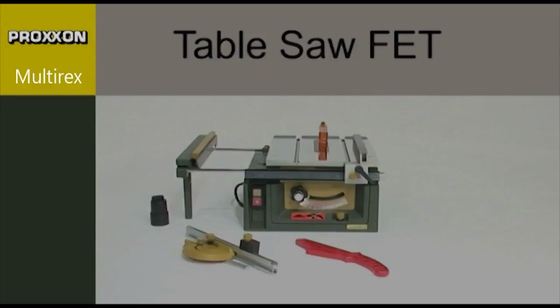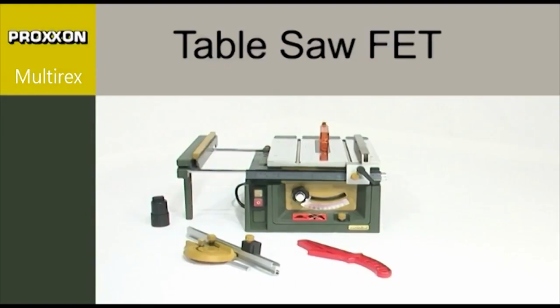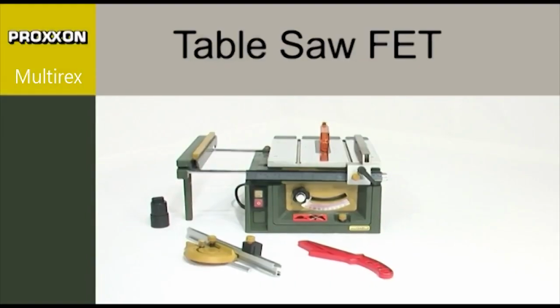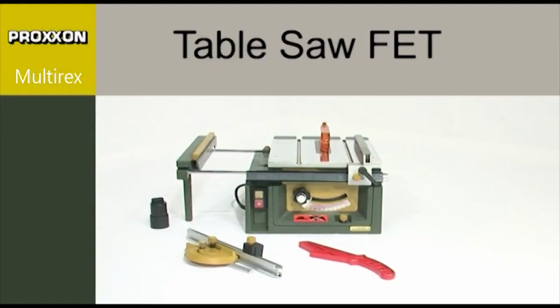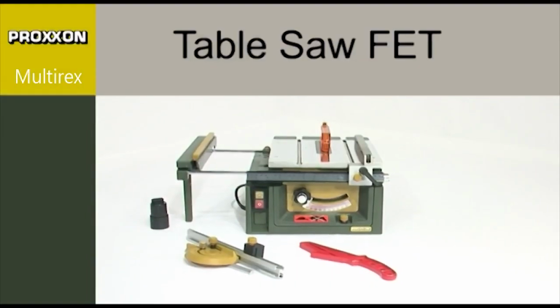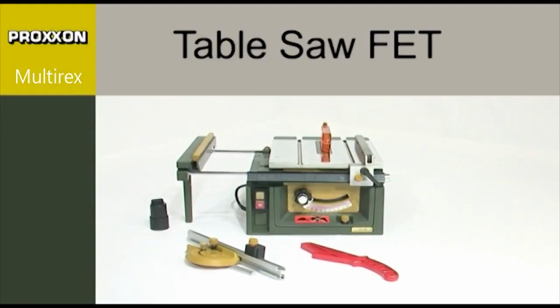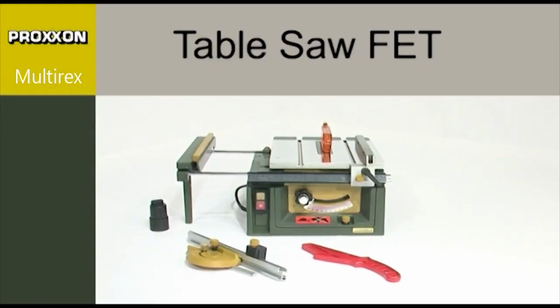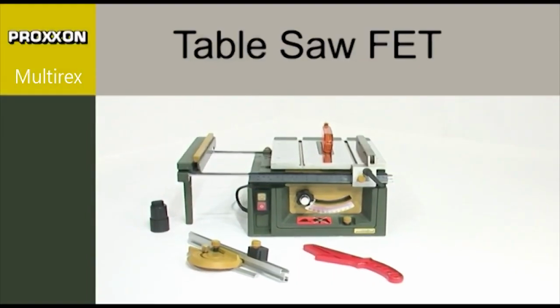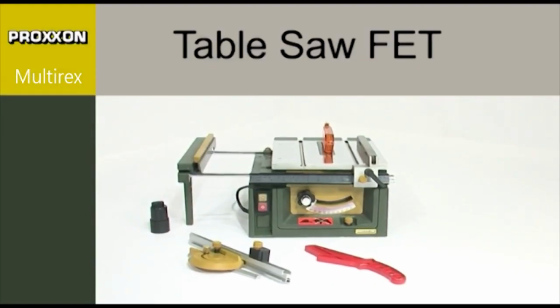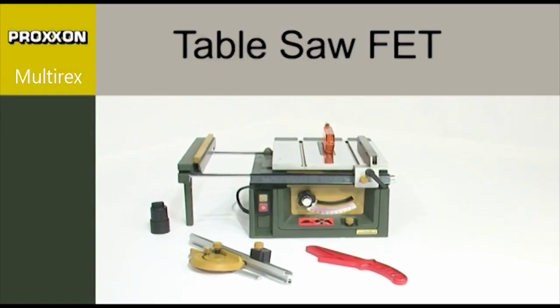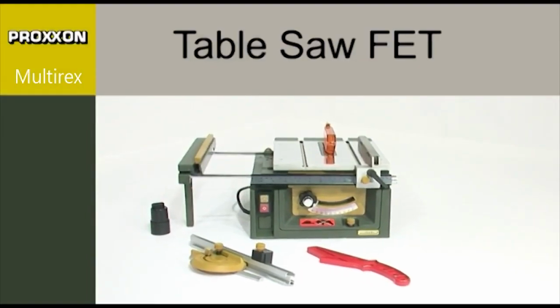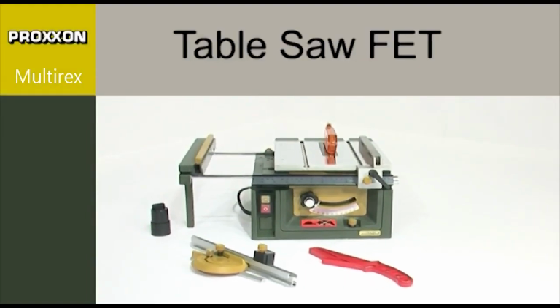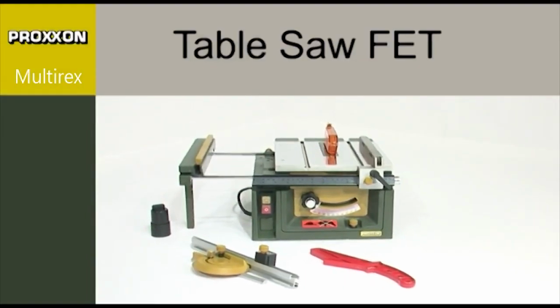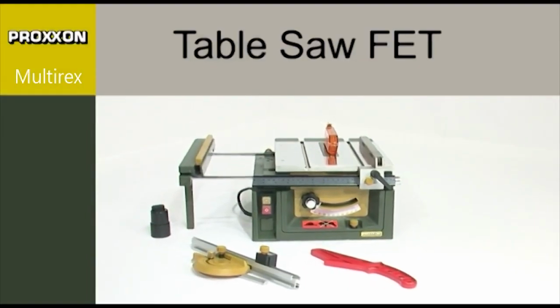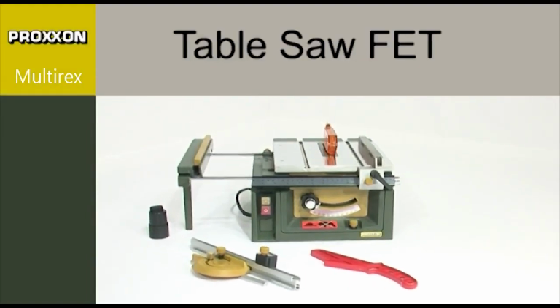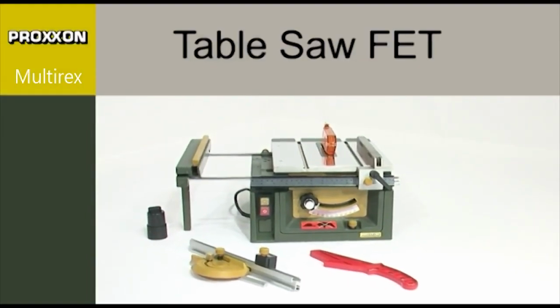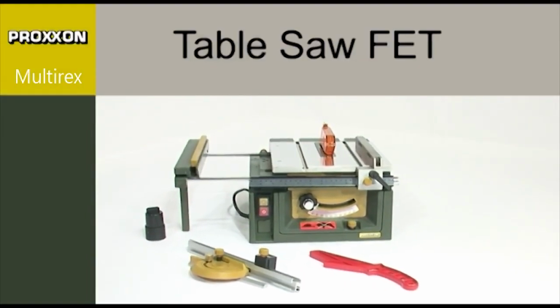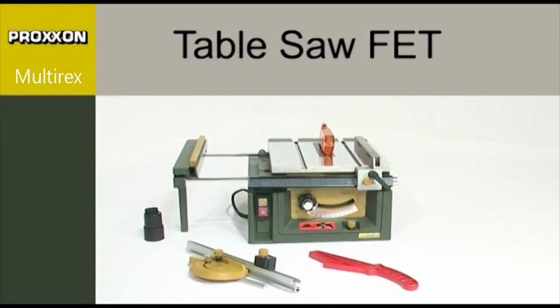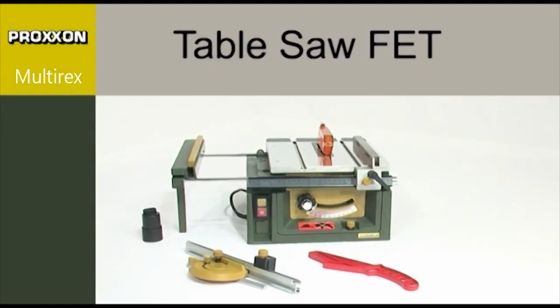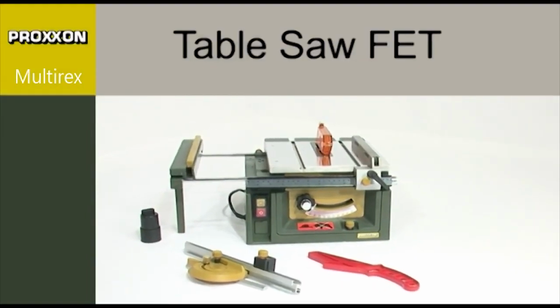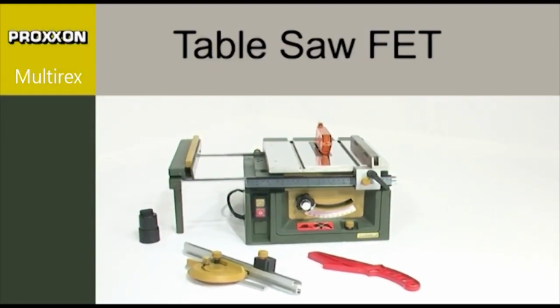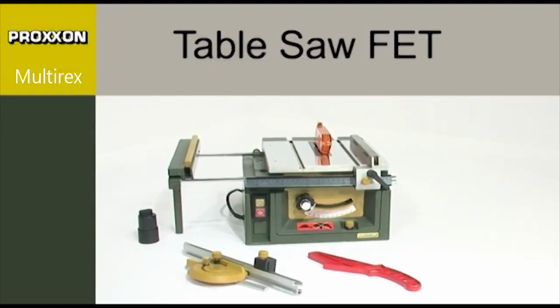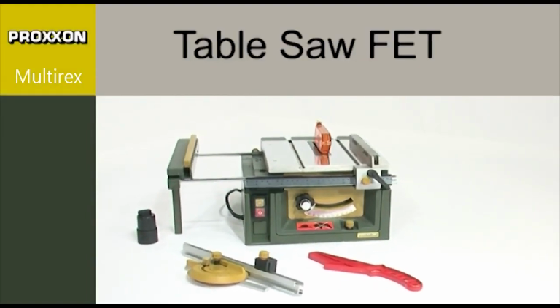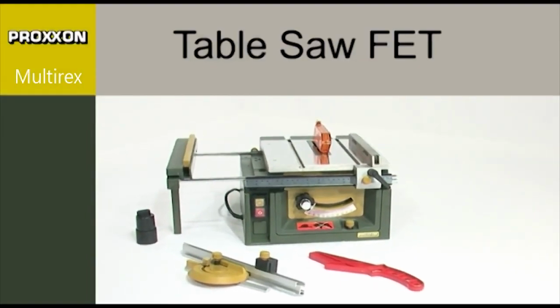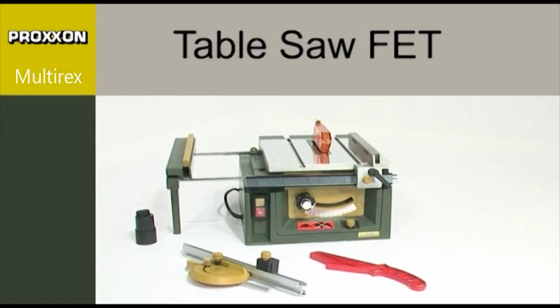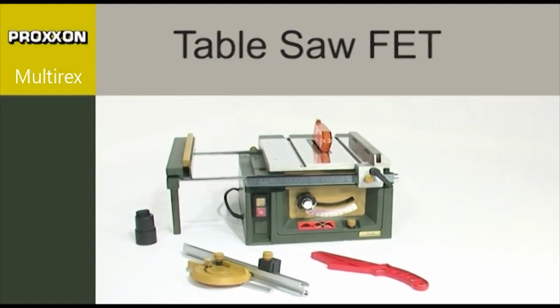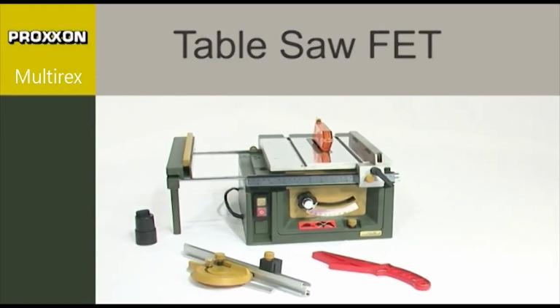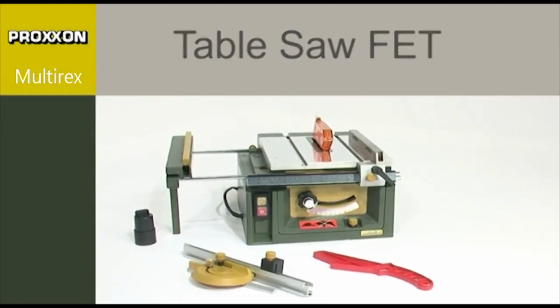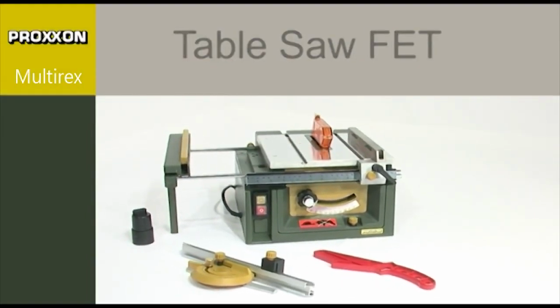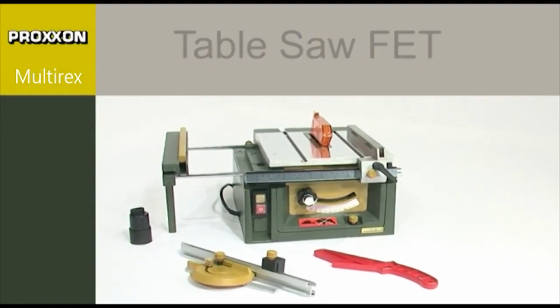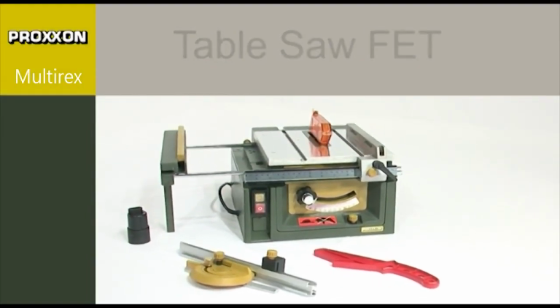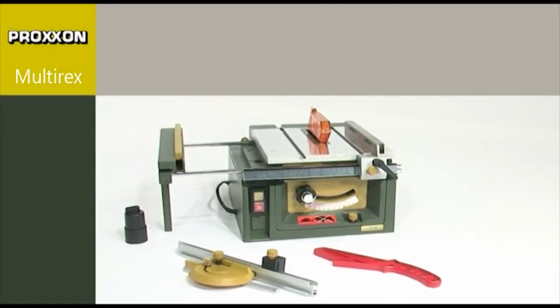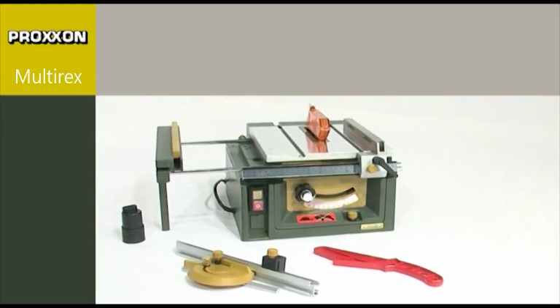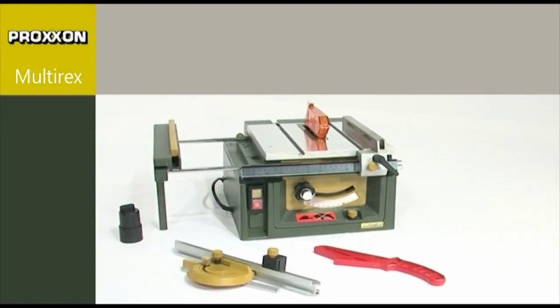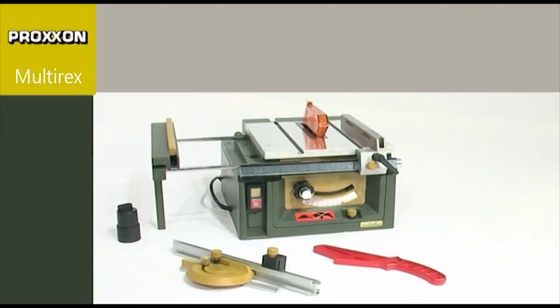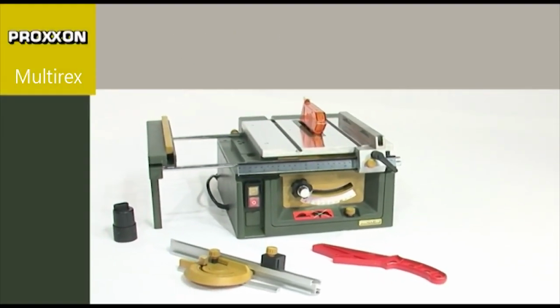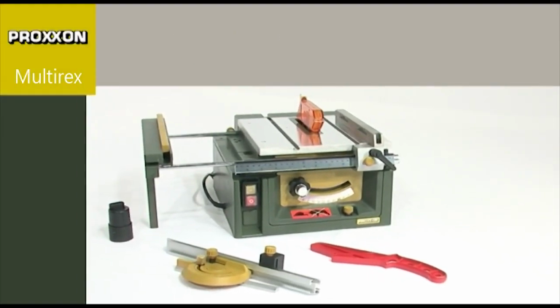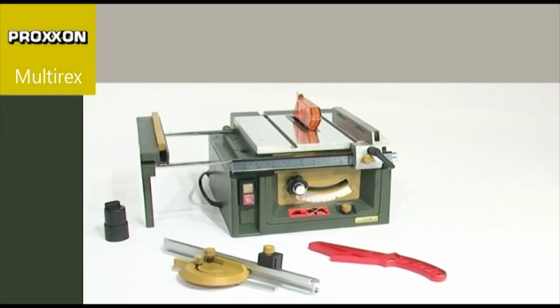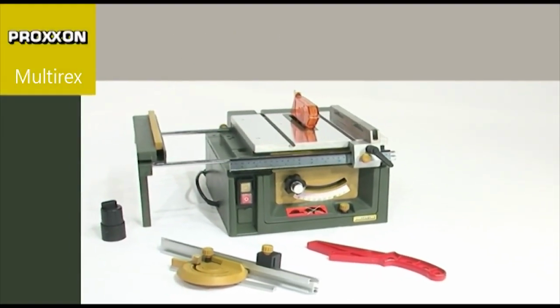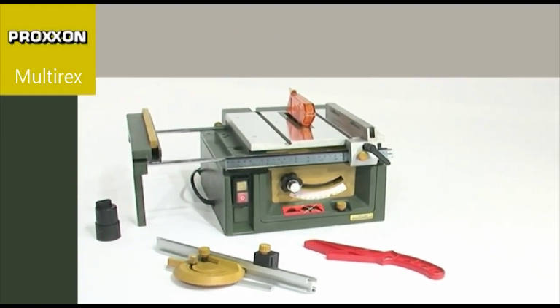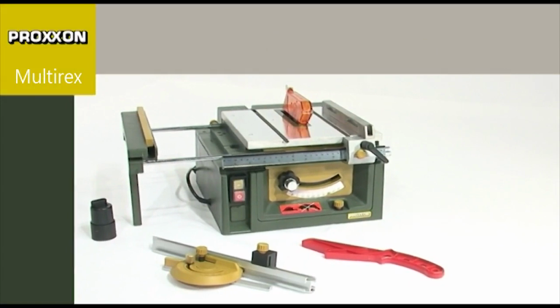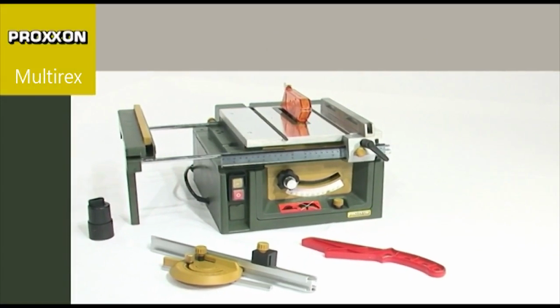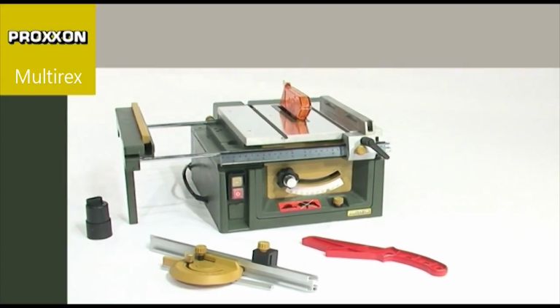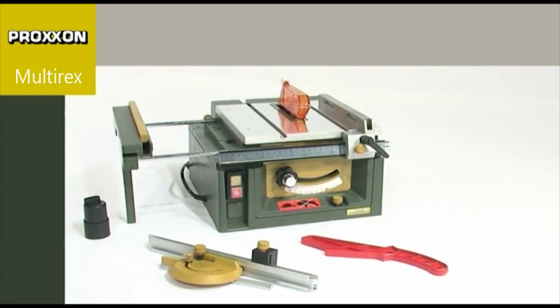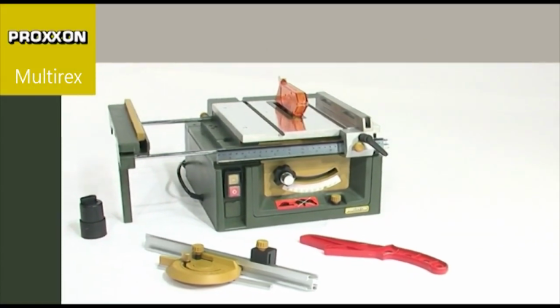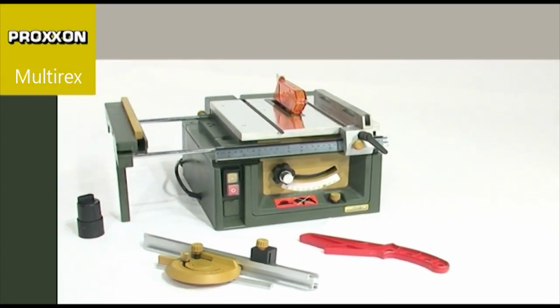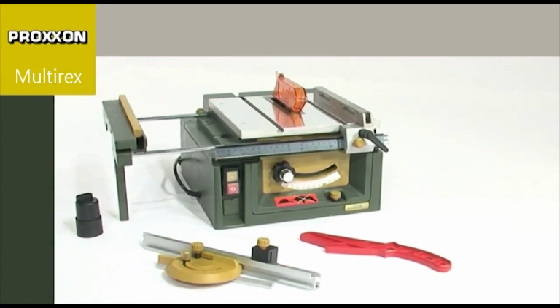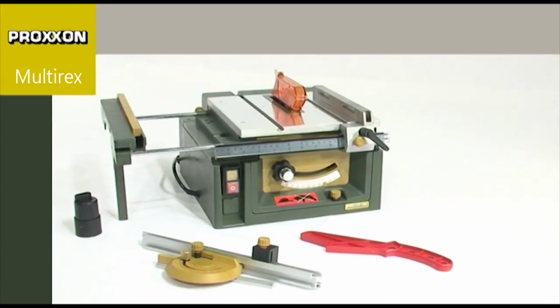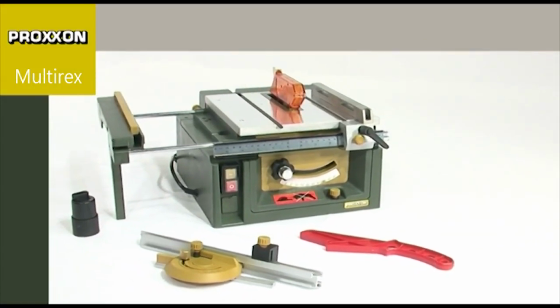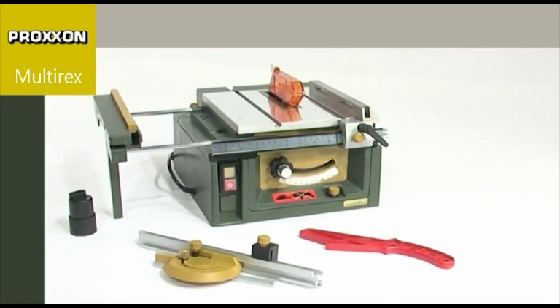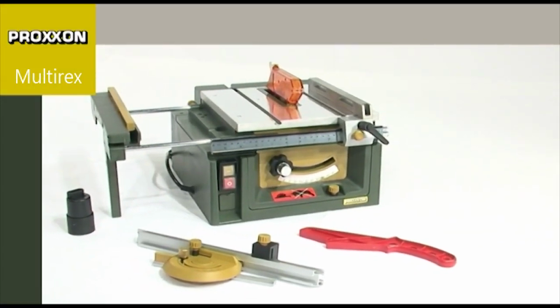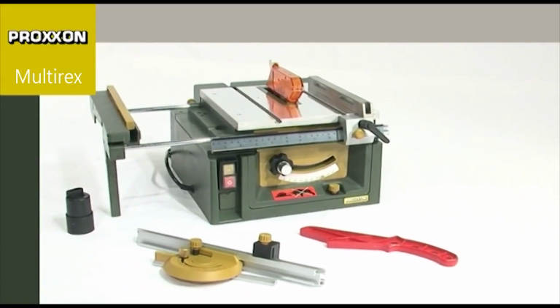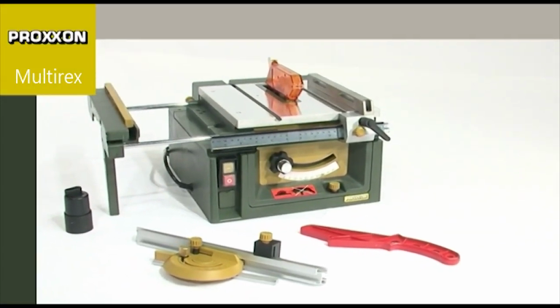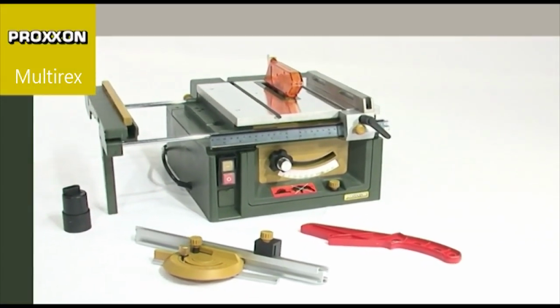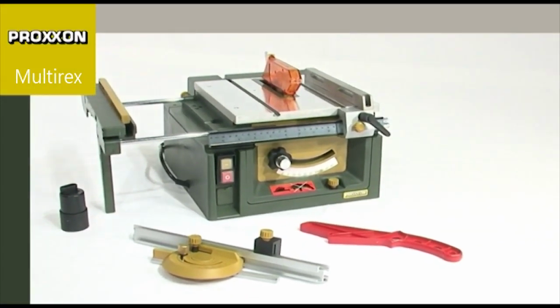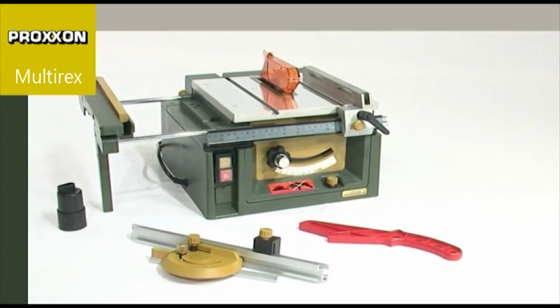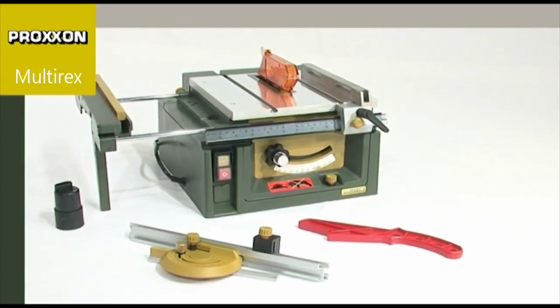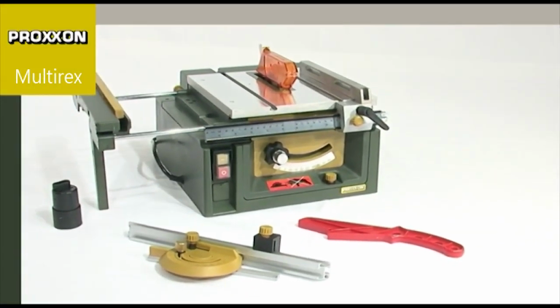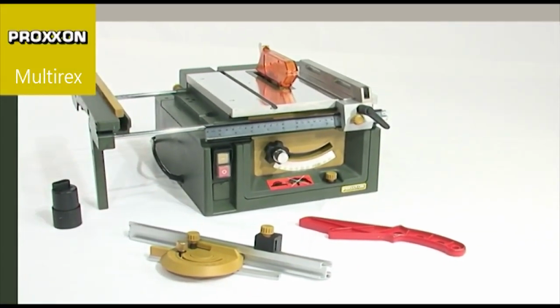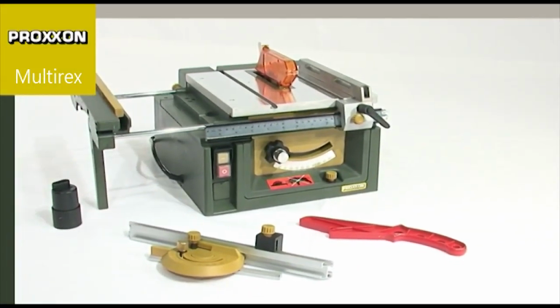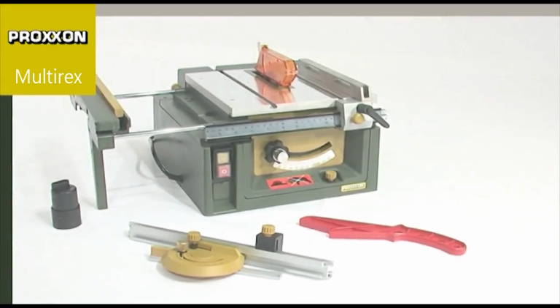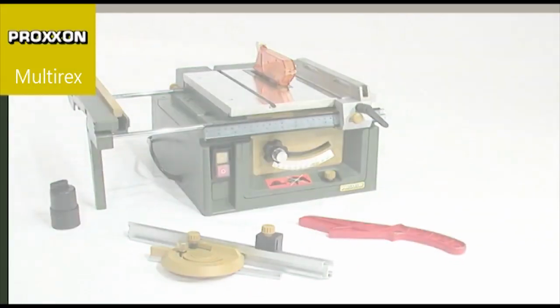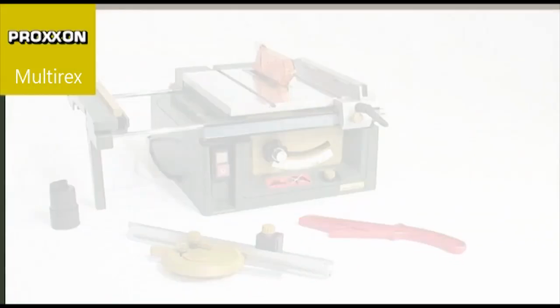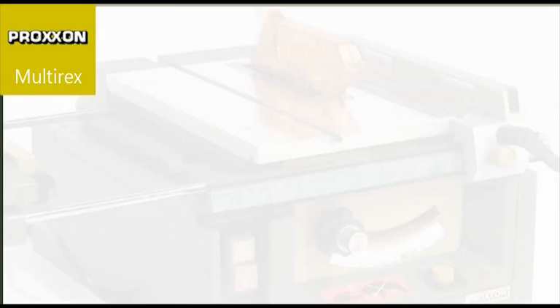The new FET table saw is the result of a systematic further development of its proven predecessor, the FKSE.